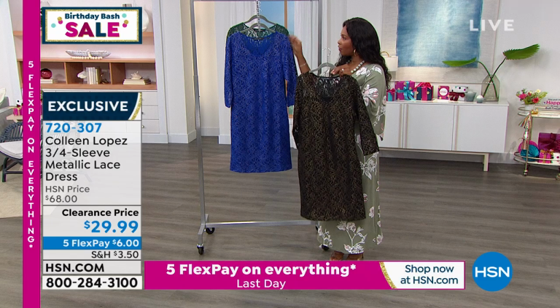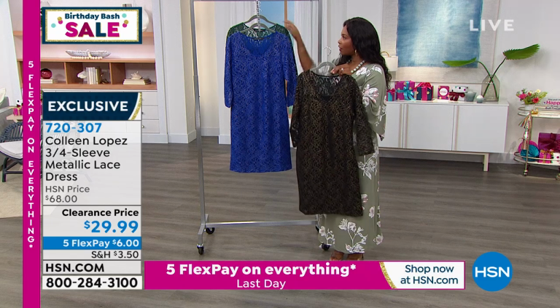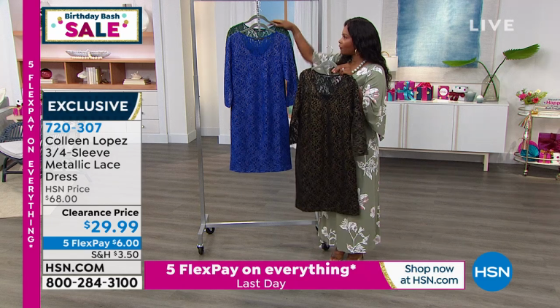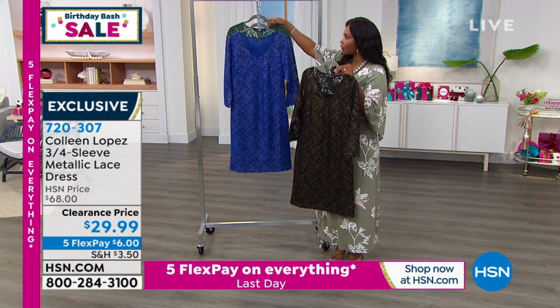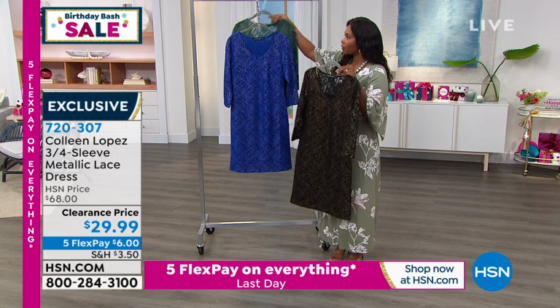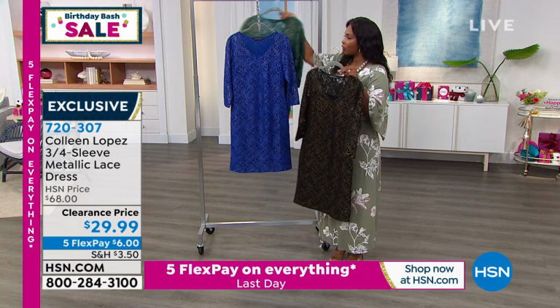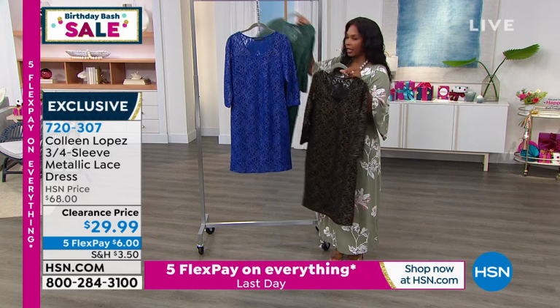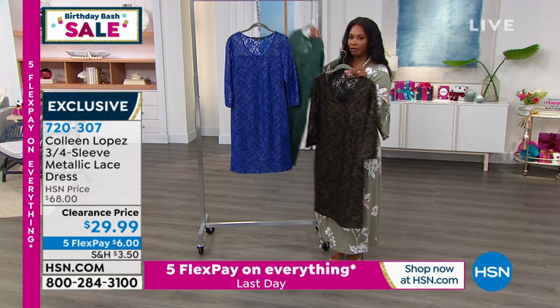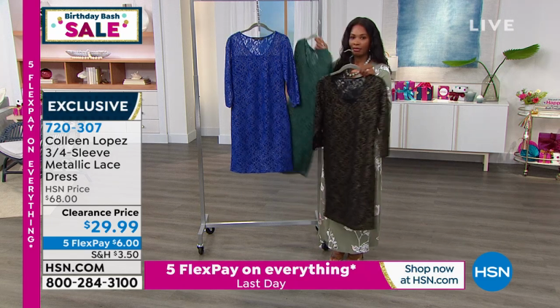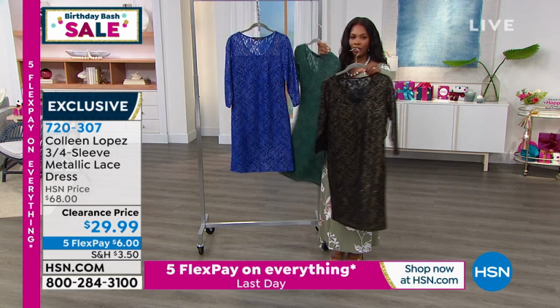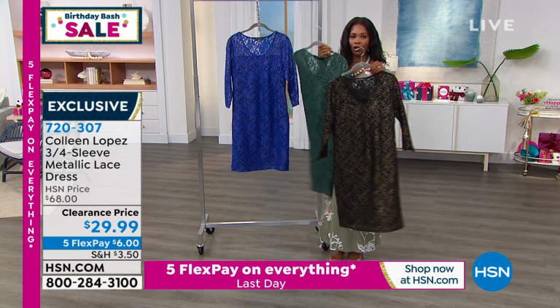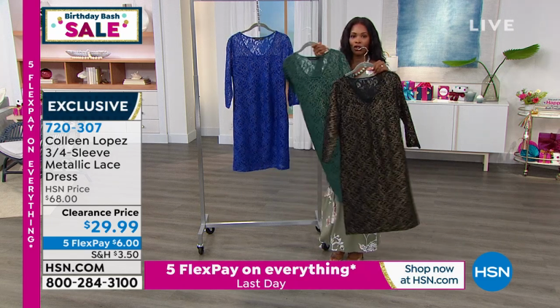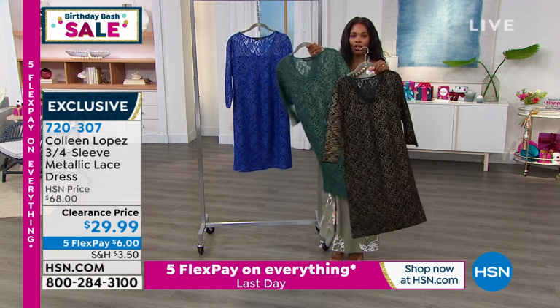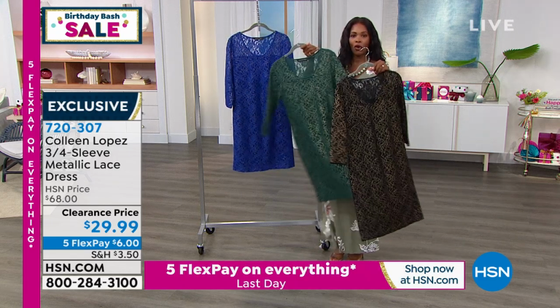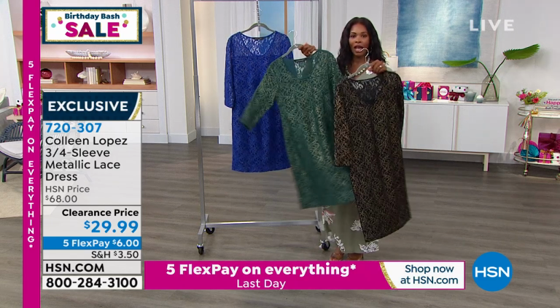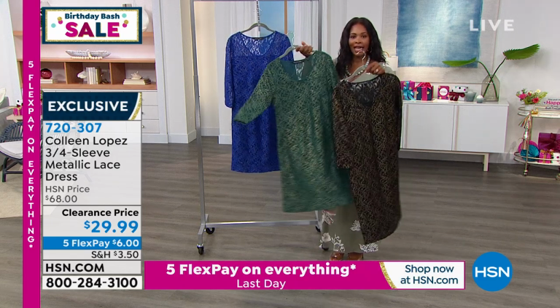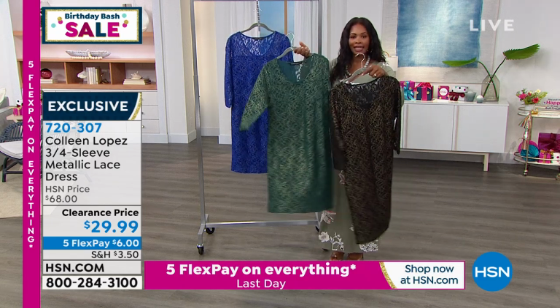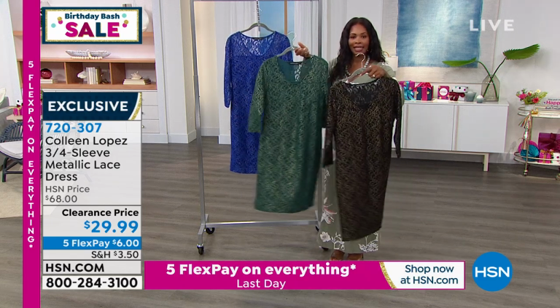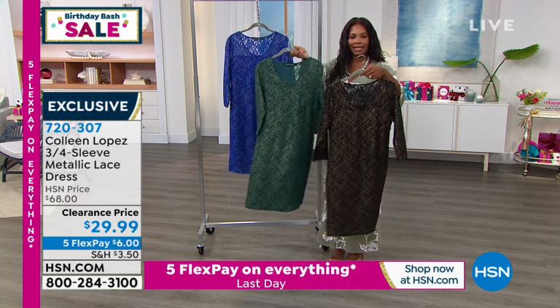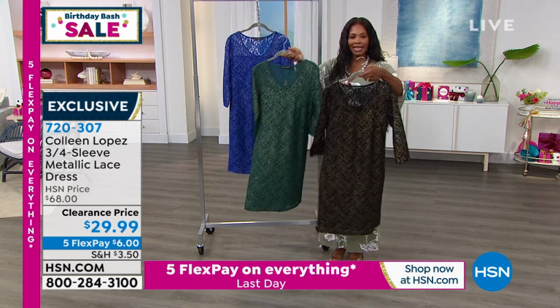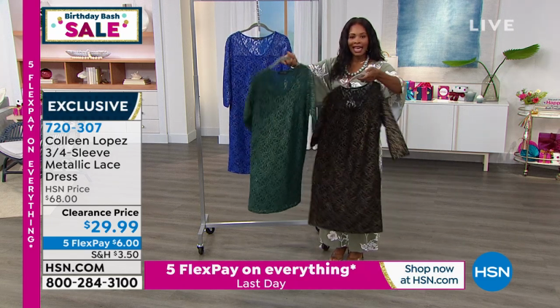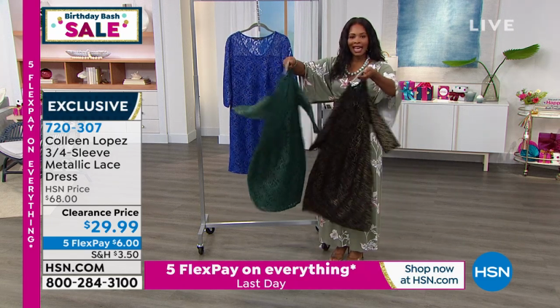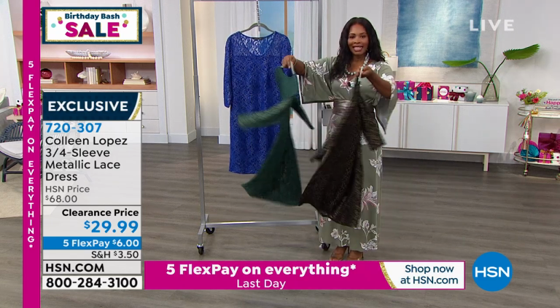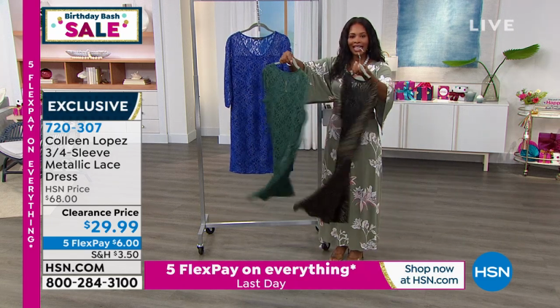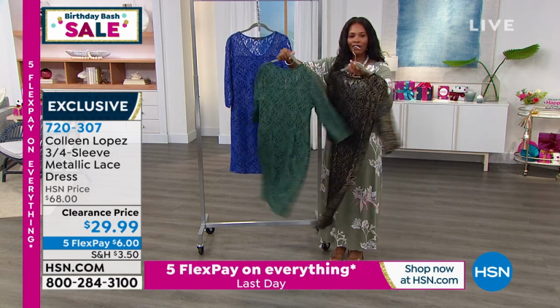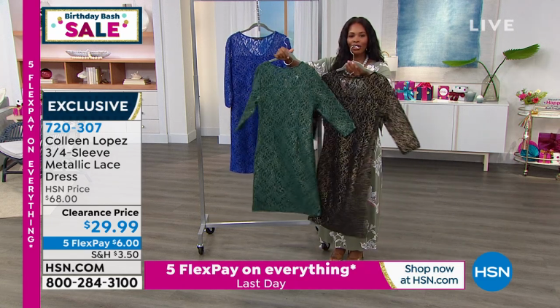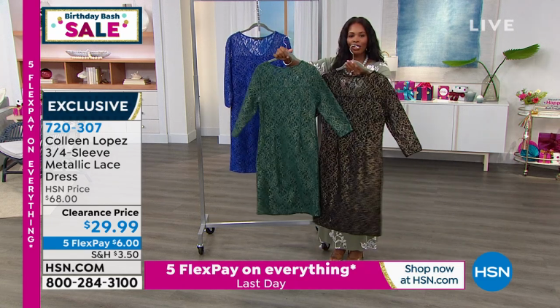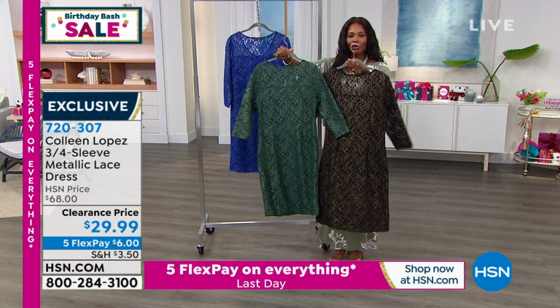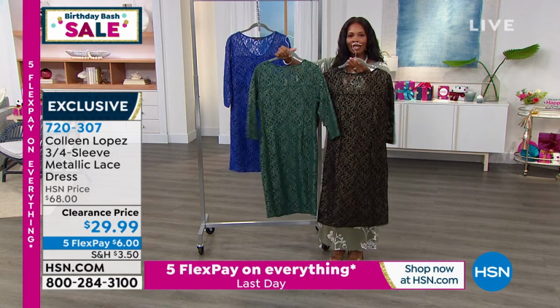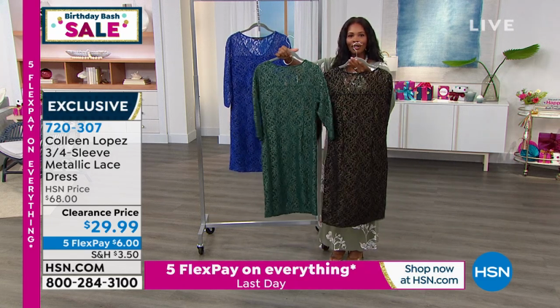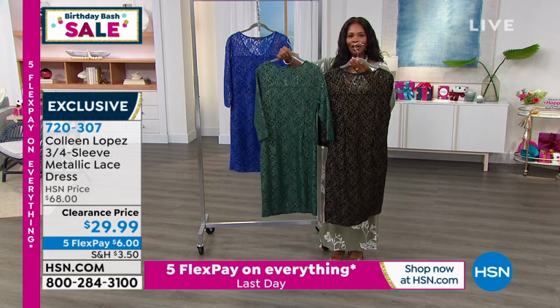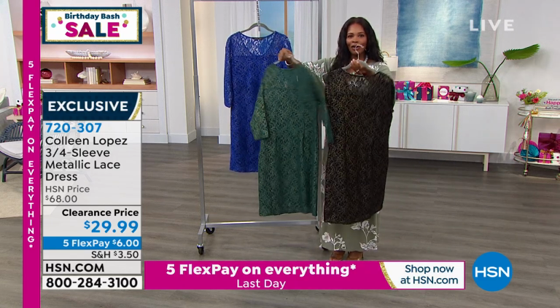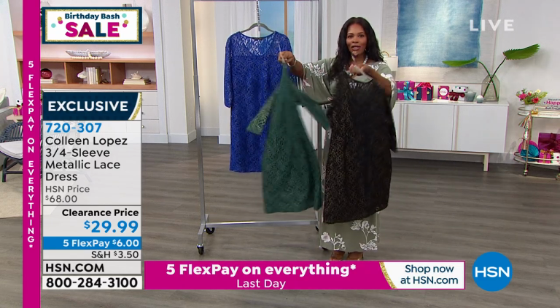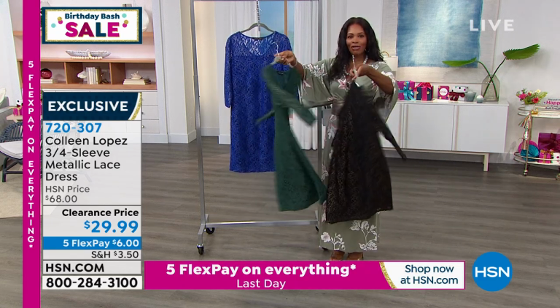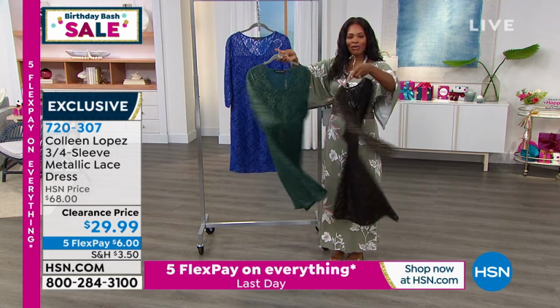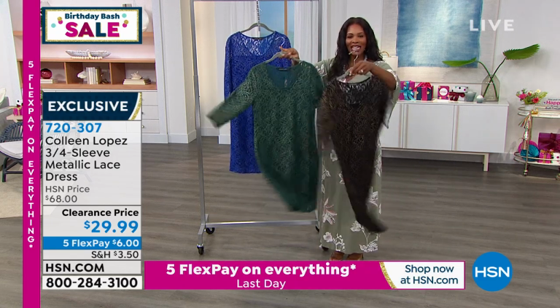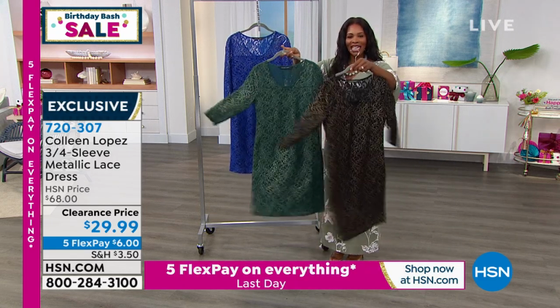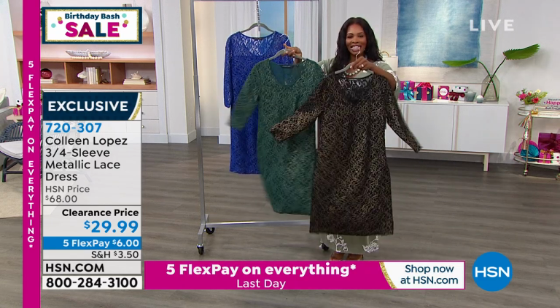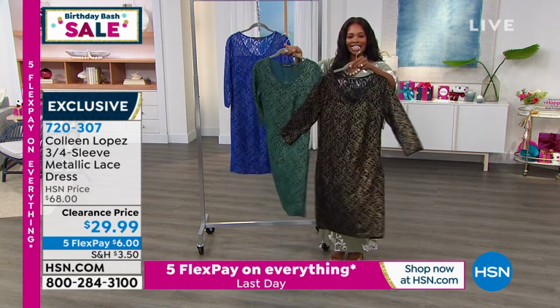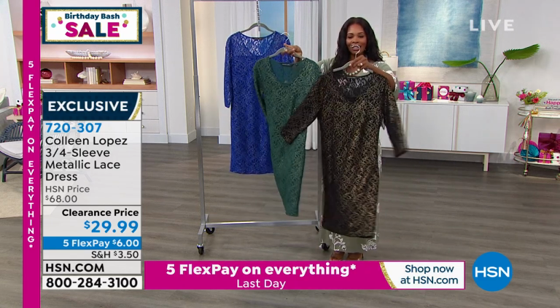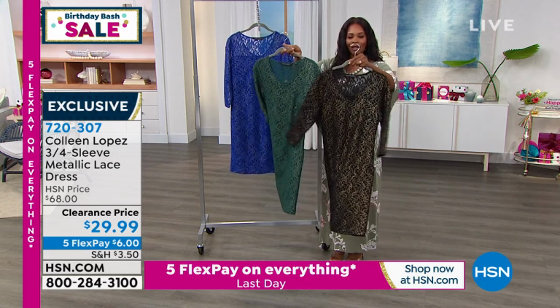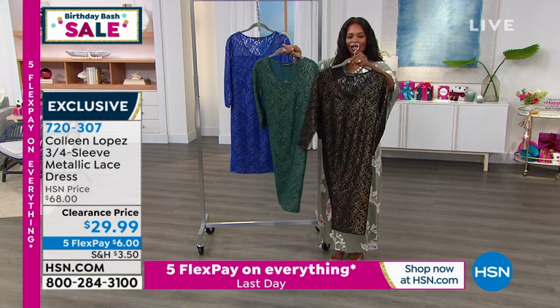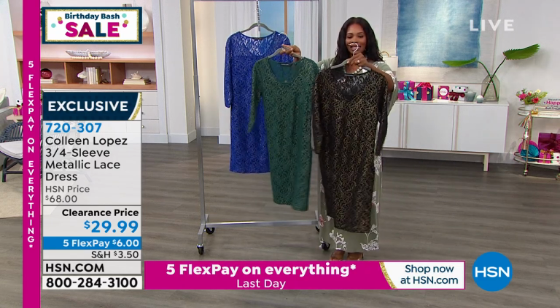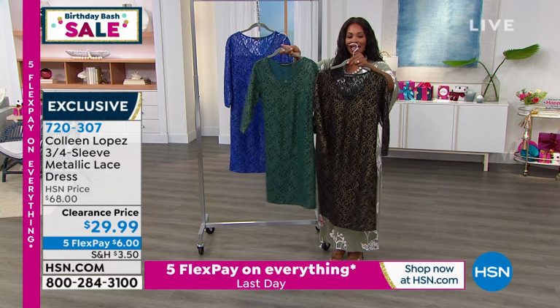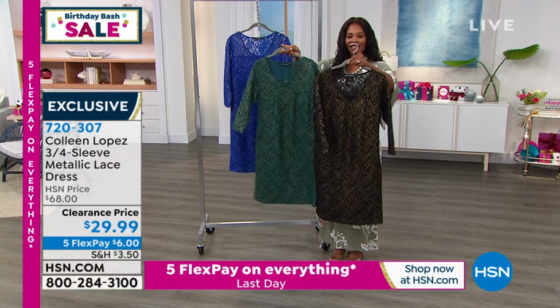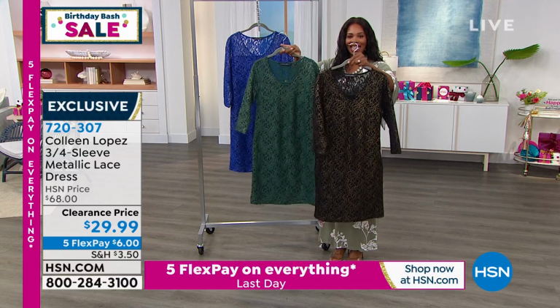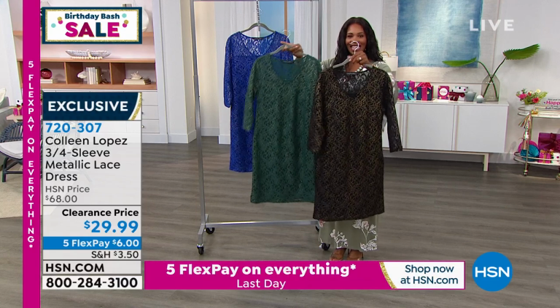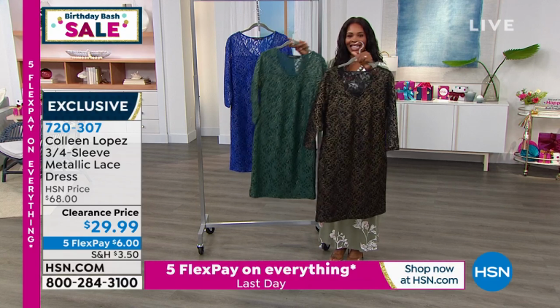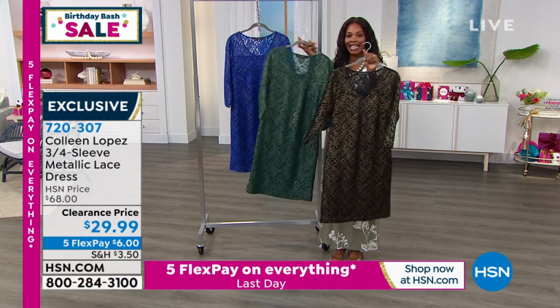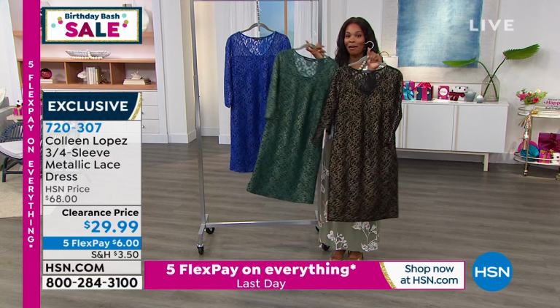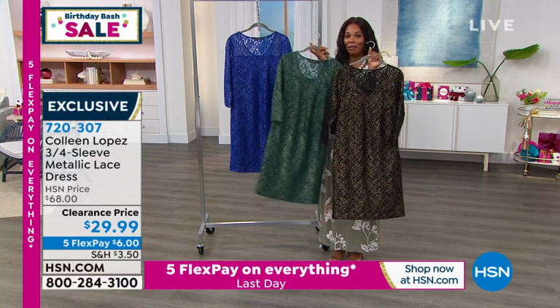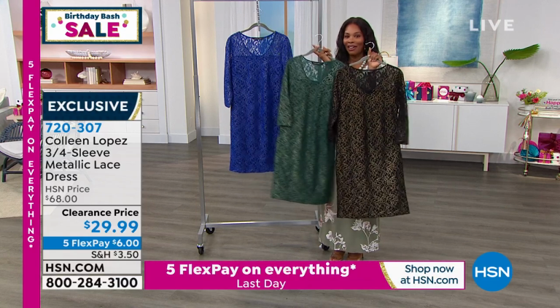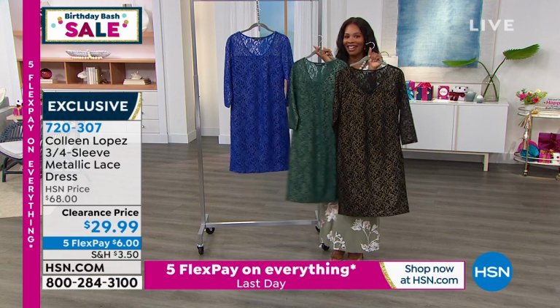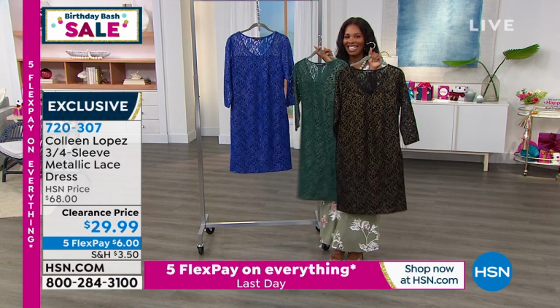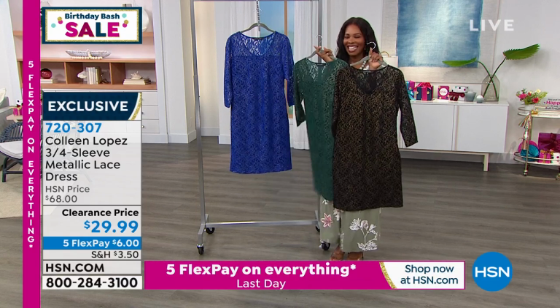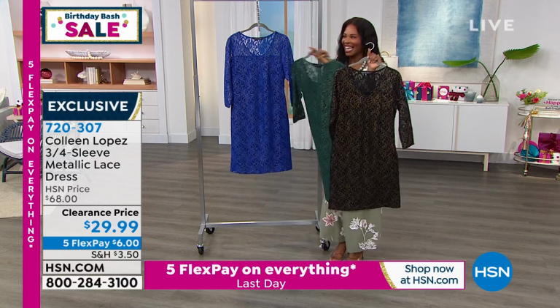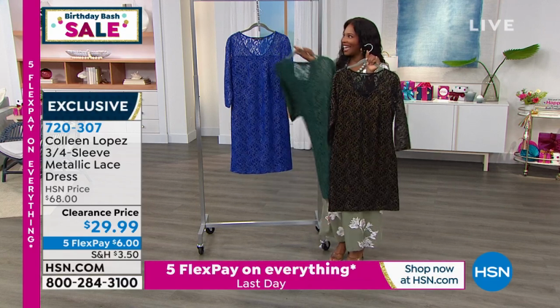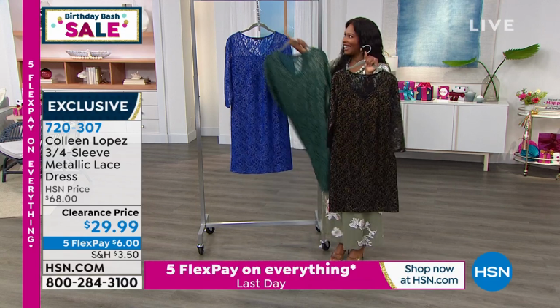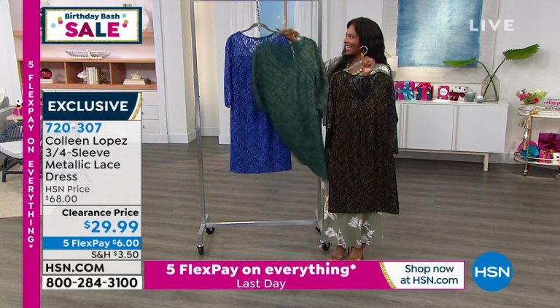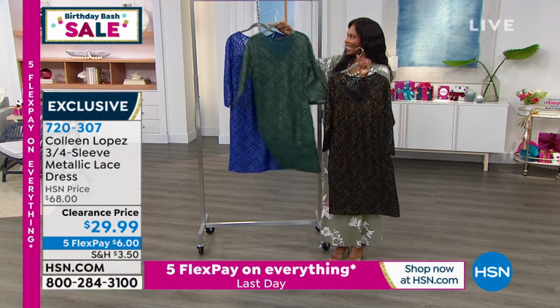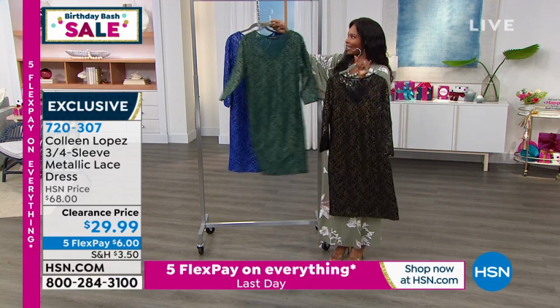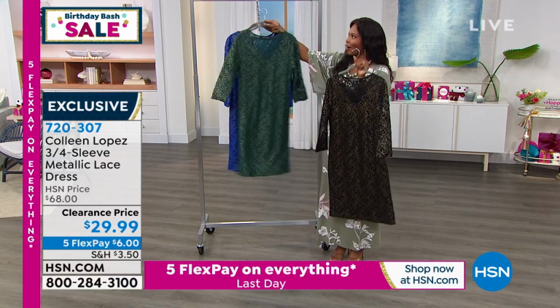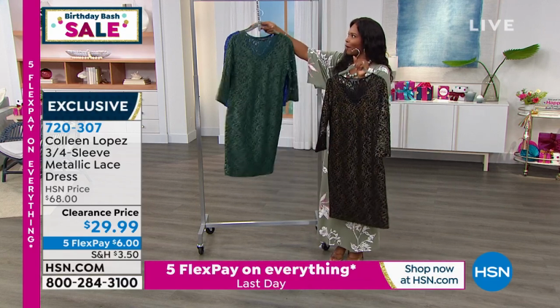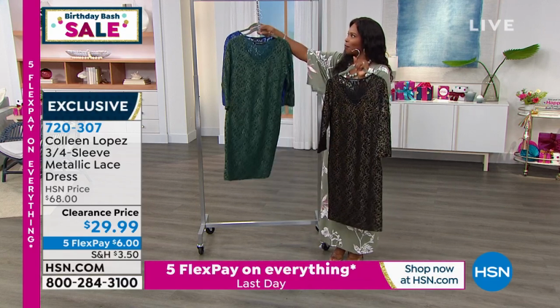Want that fur green? Your choice. 720-307 is the number to get these home.